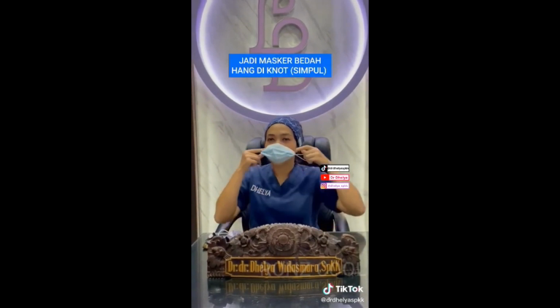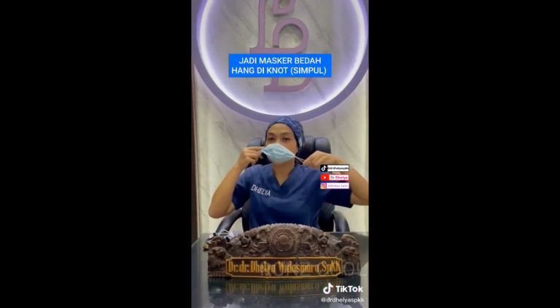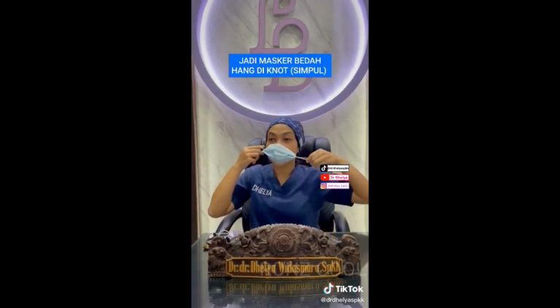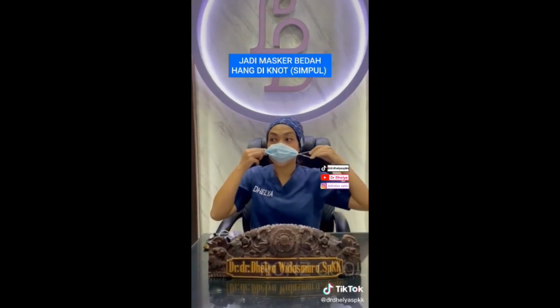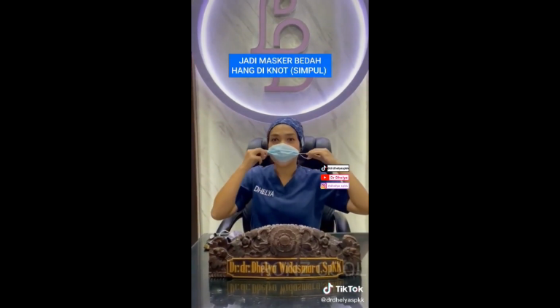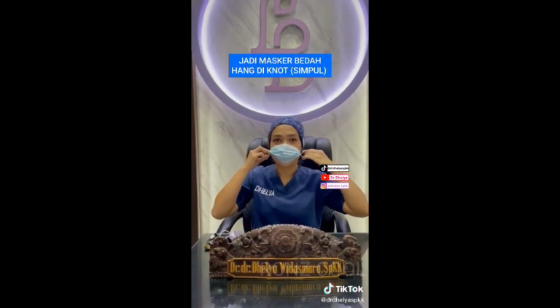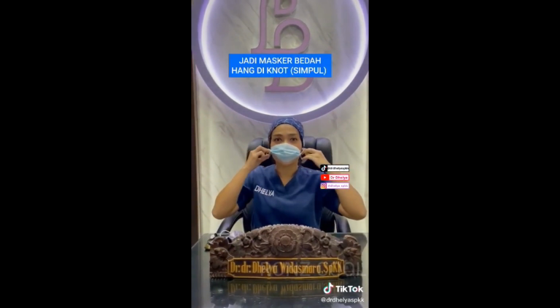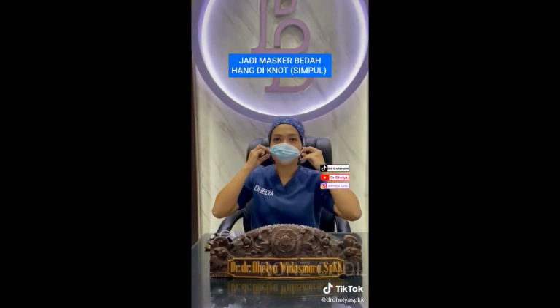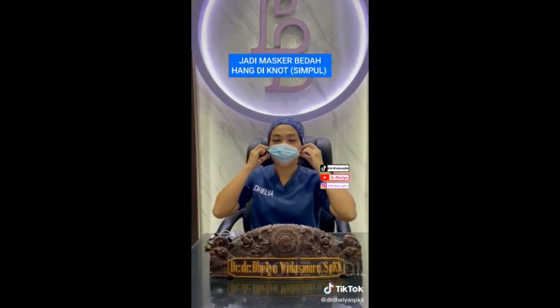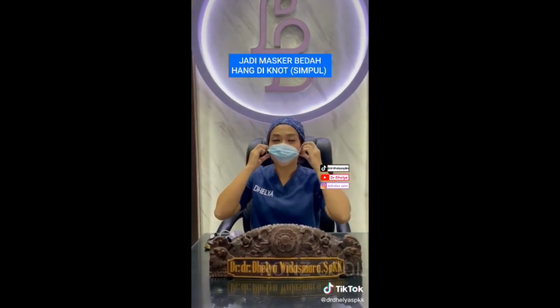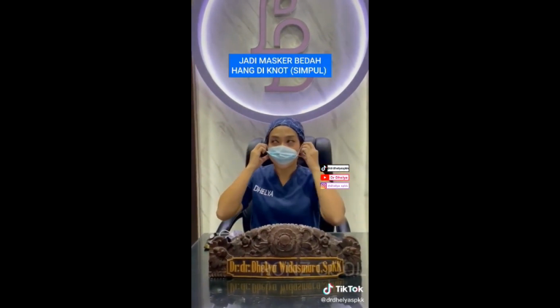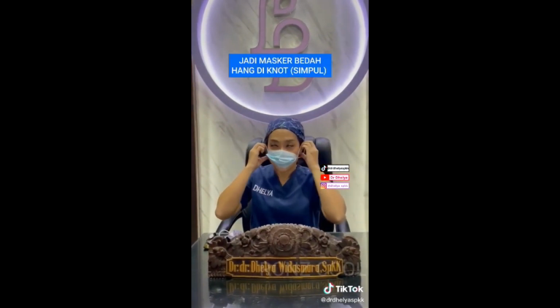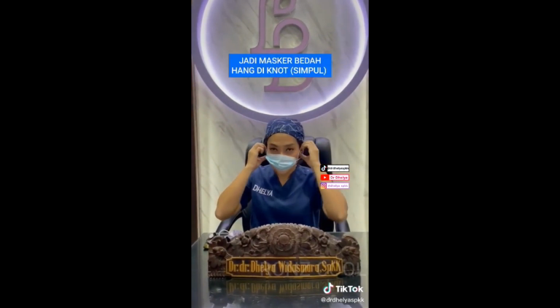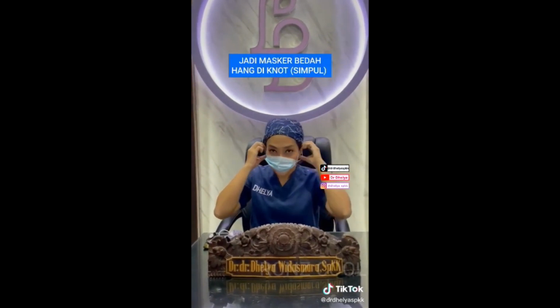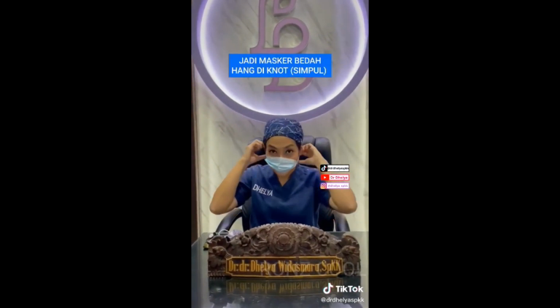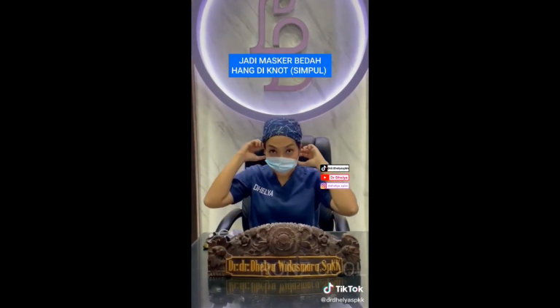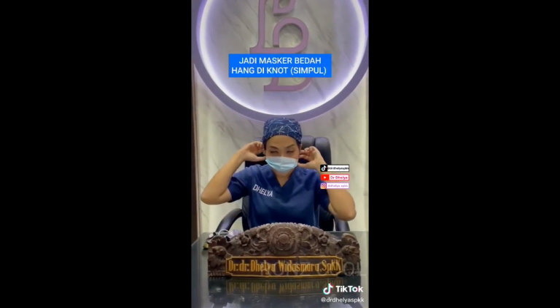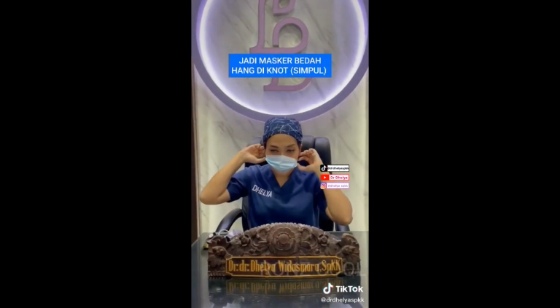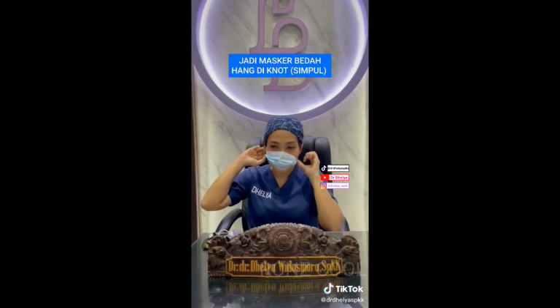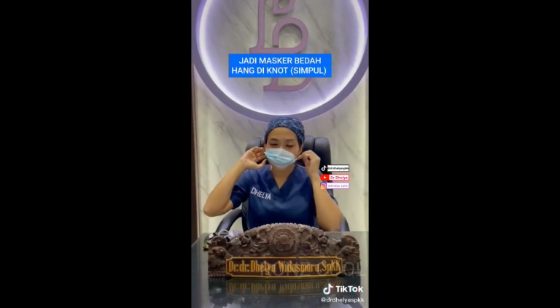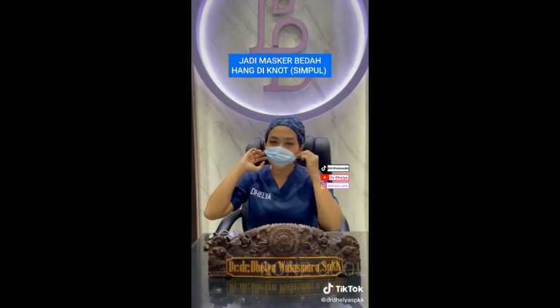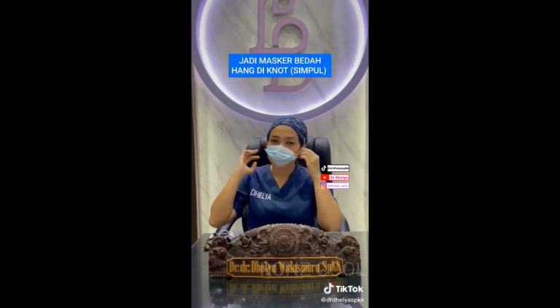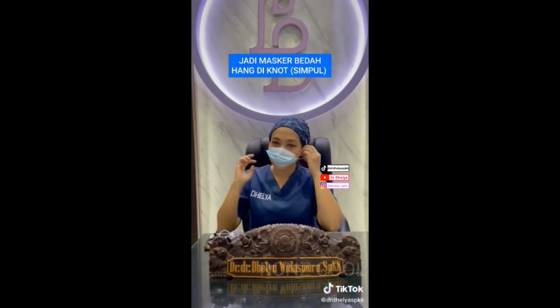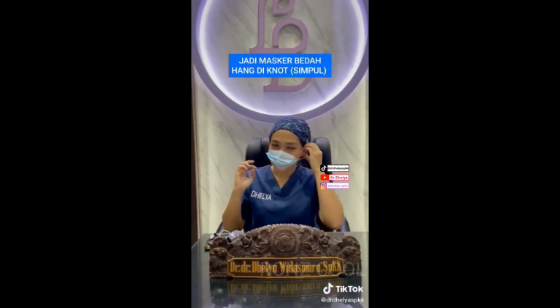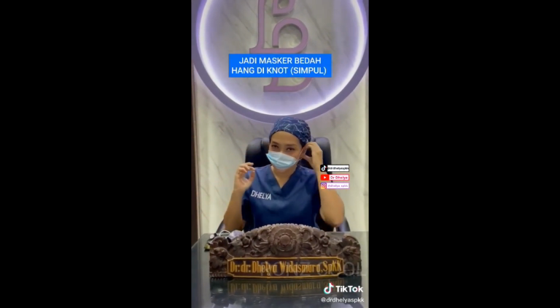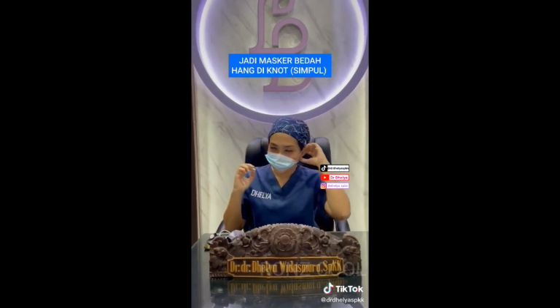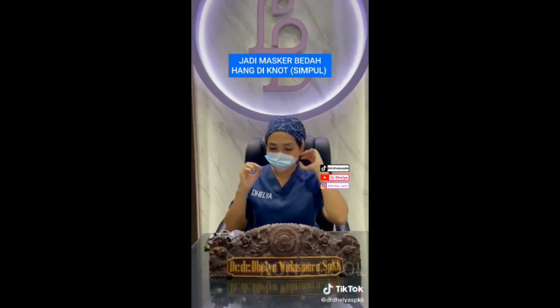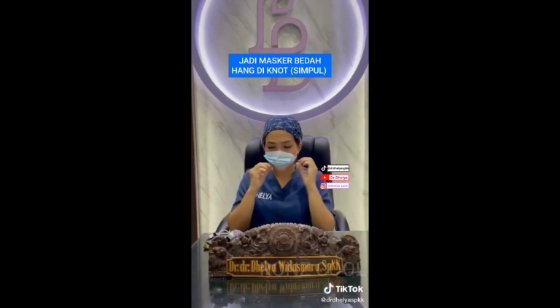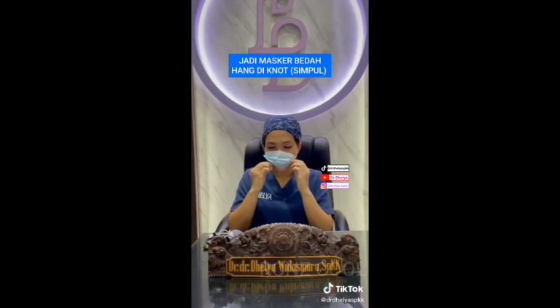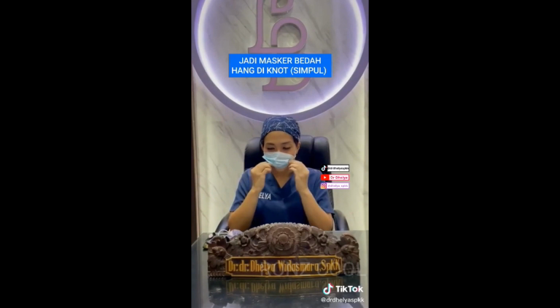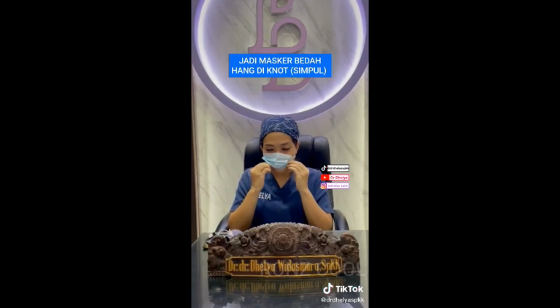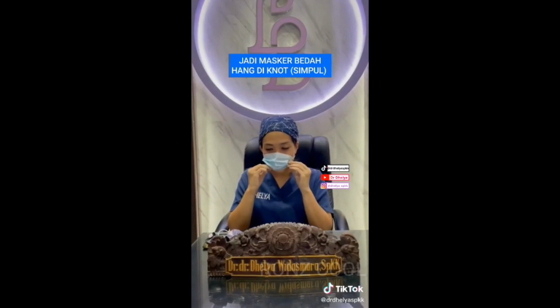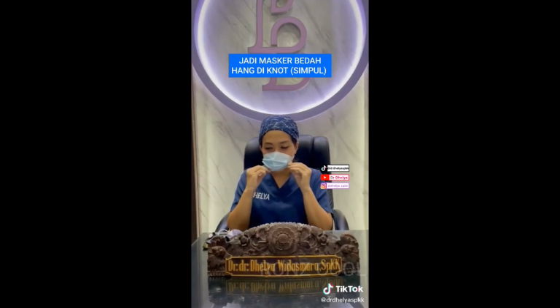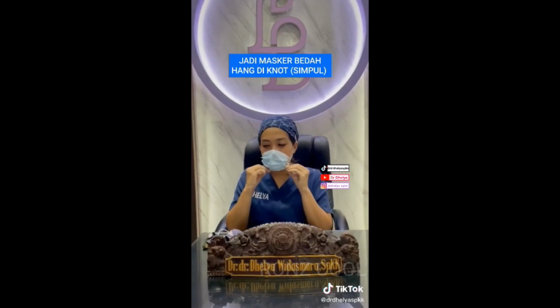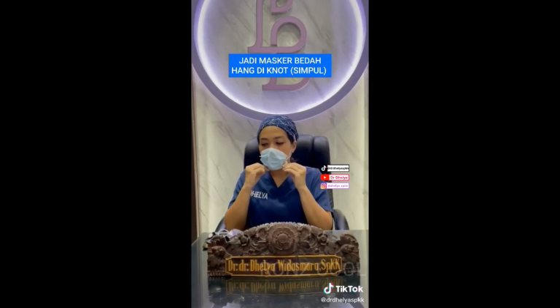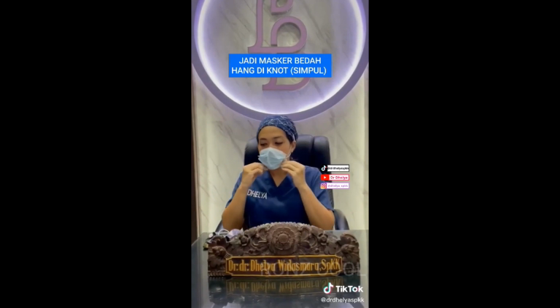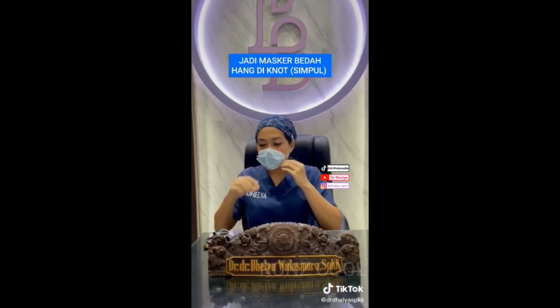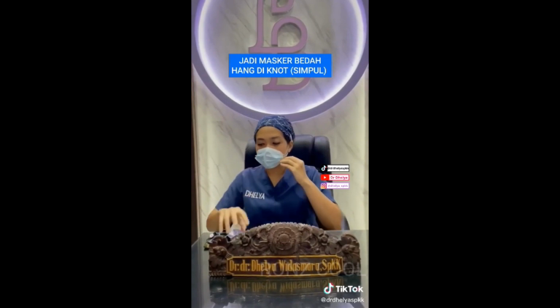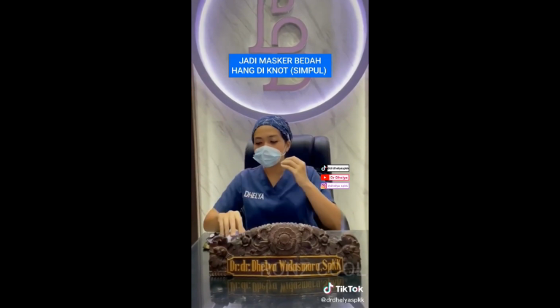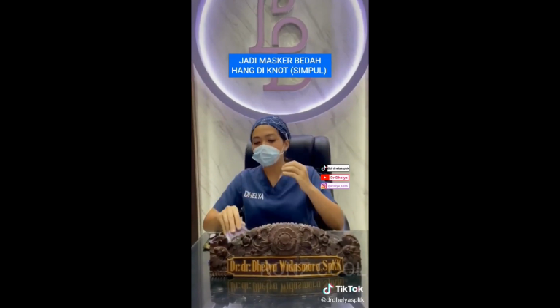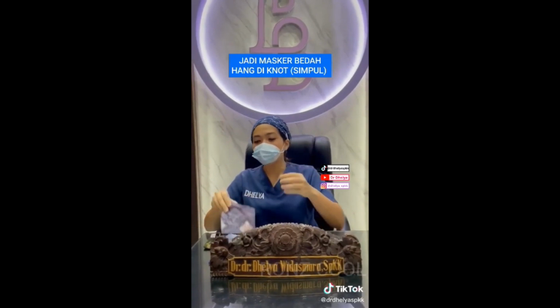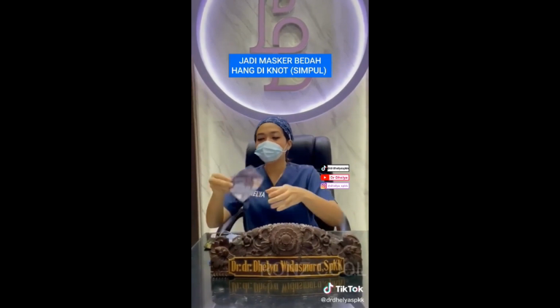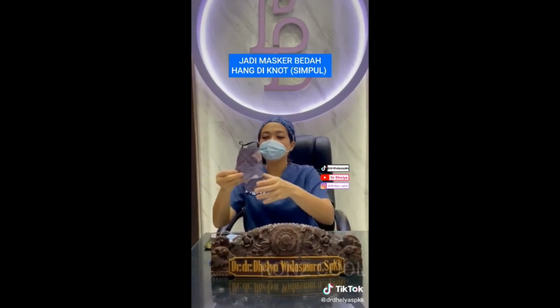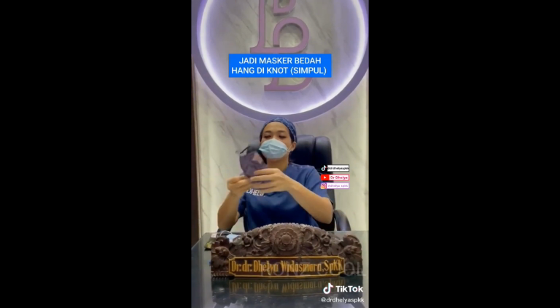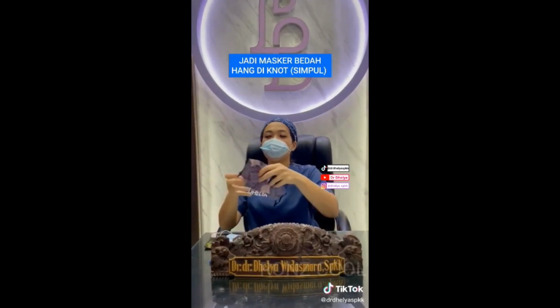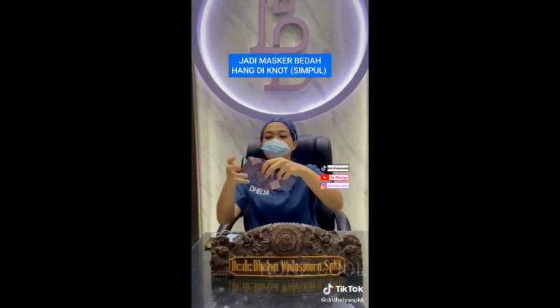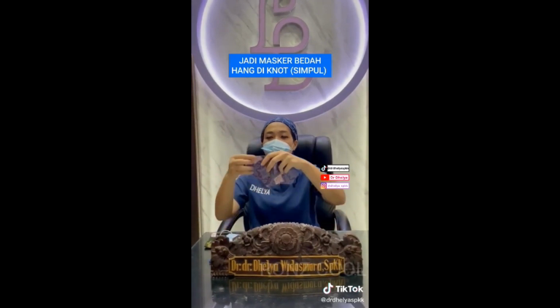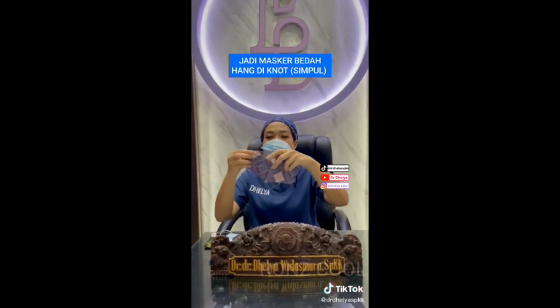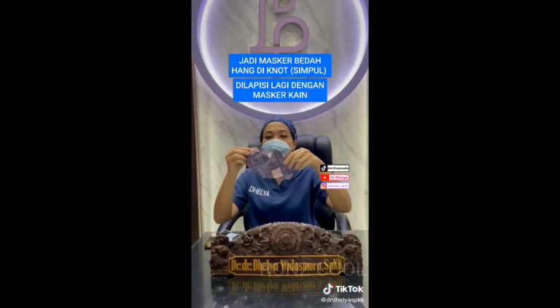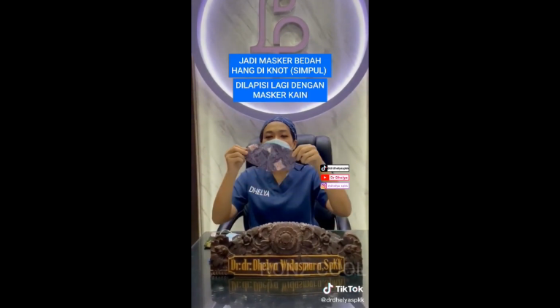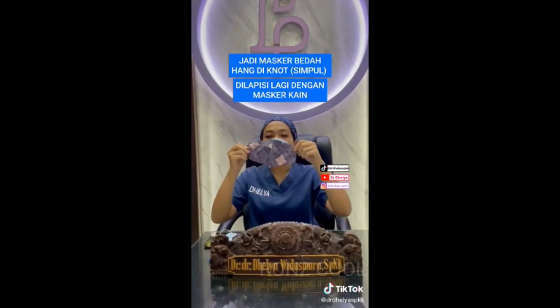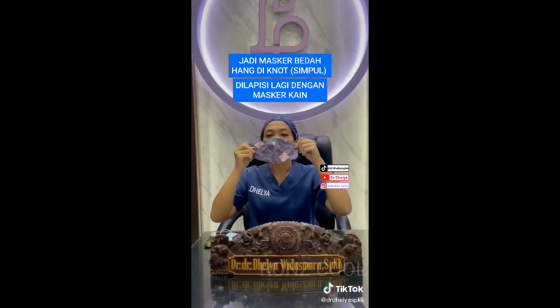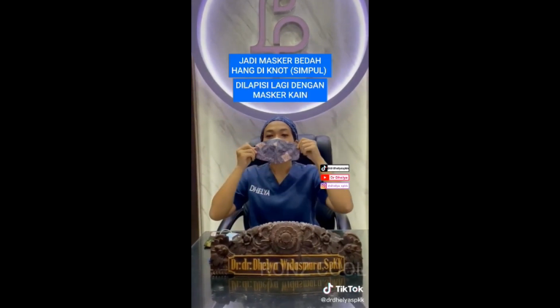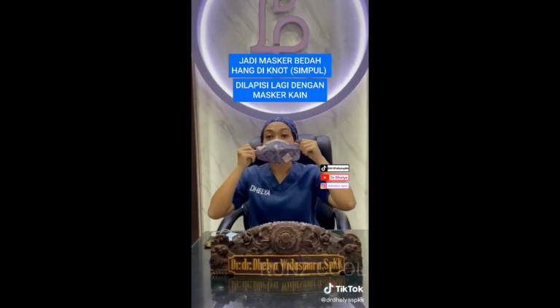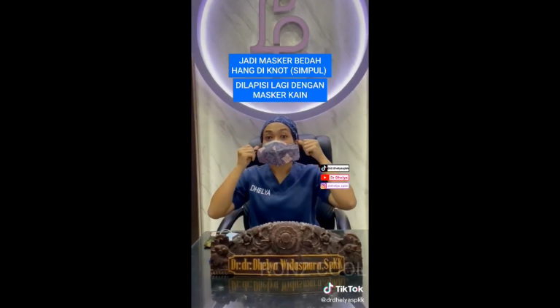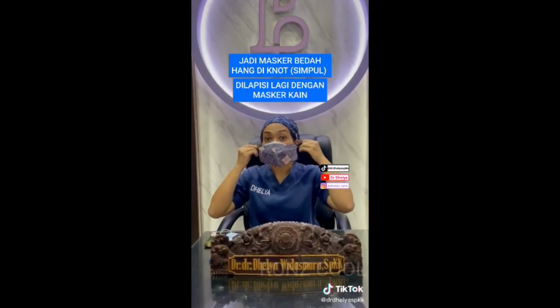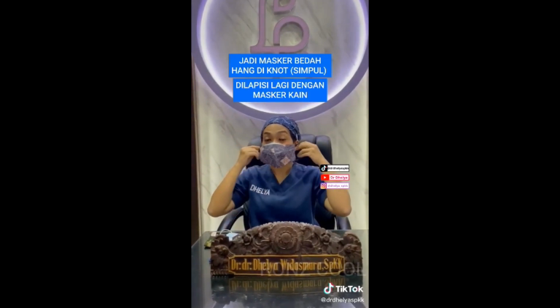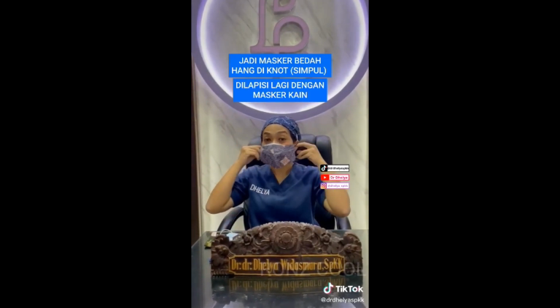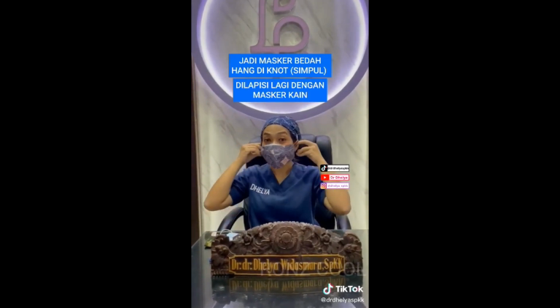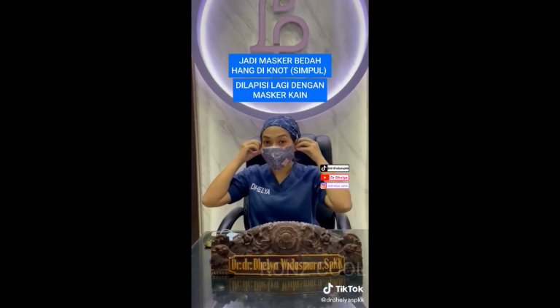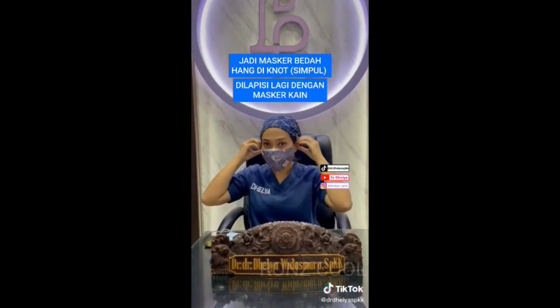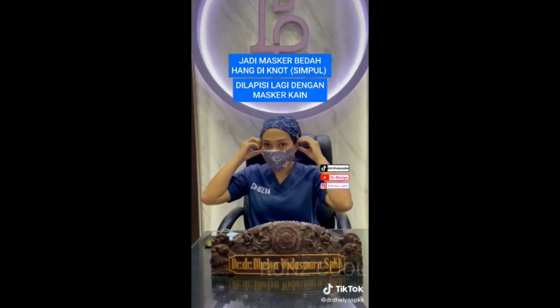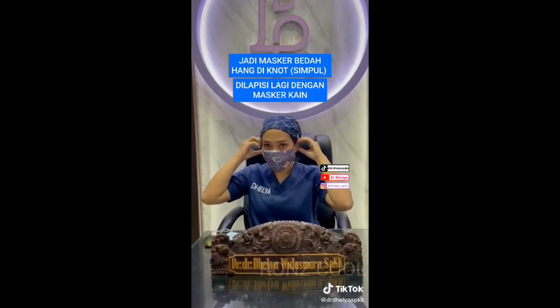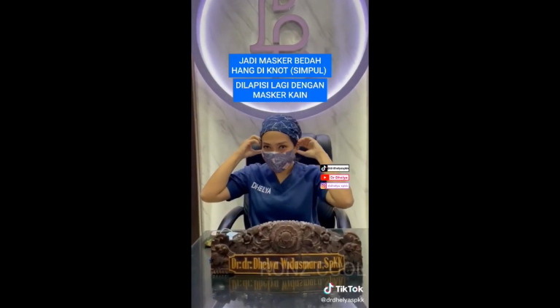Jadi sudah paham ya teman-teman yang dimaksud double masker, yaitu masker bedah yang sudah di-knot. Nanti saya praktekan caranya nge-knot ini, kemudian di-double dengan masker kain.